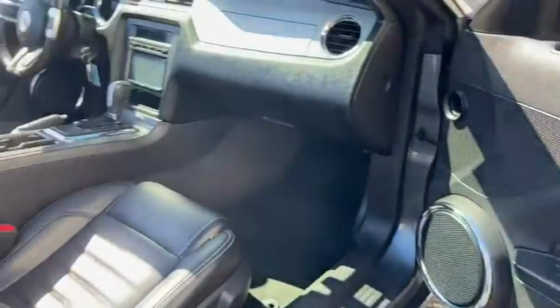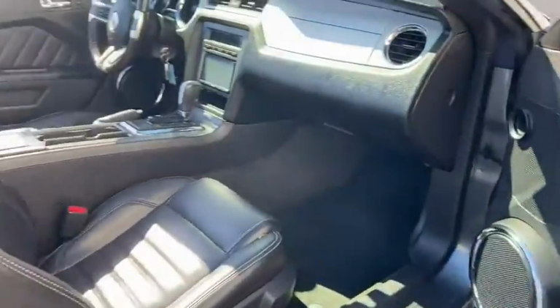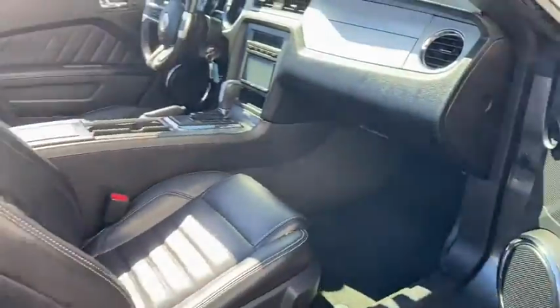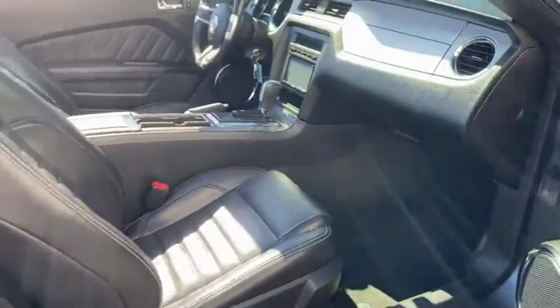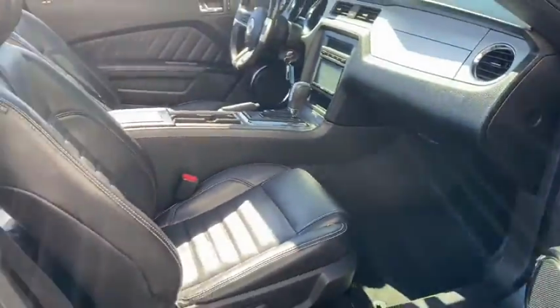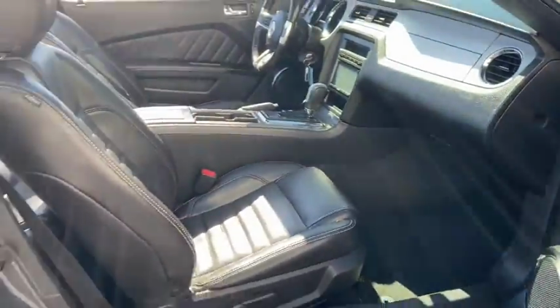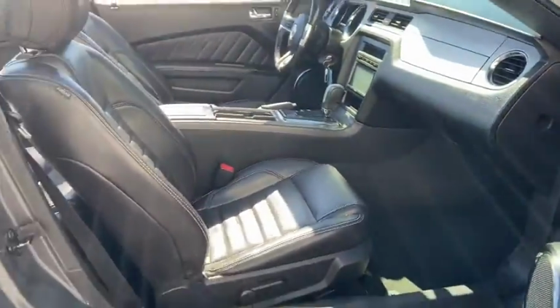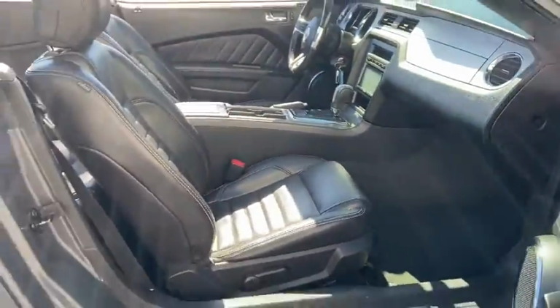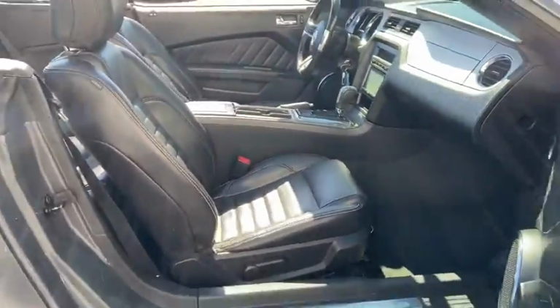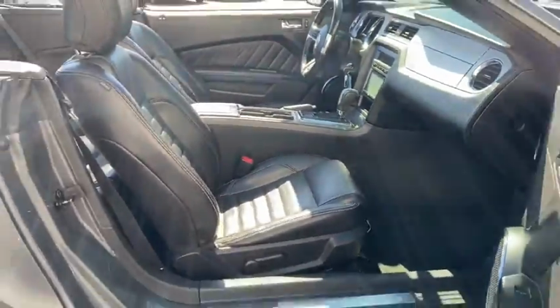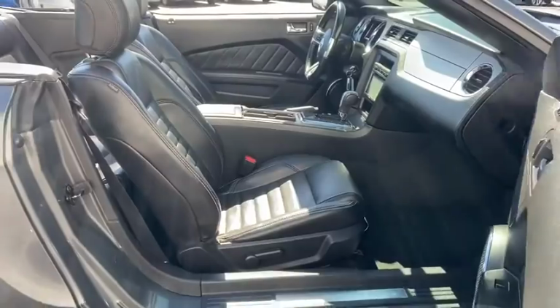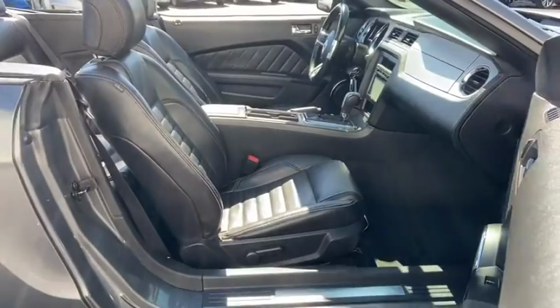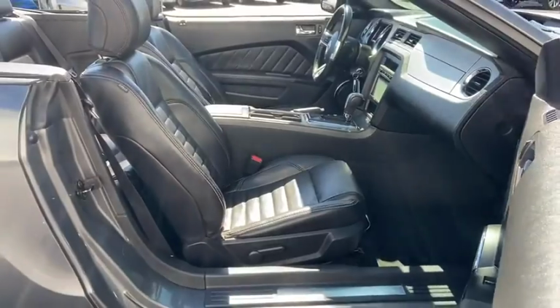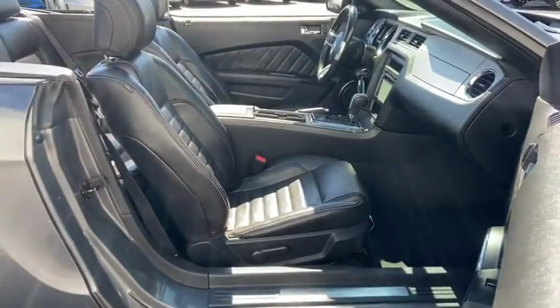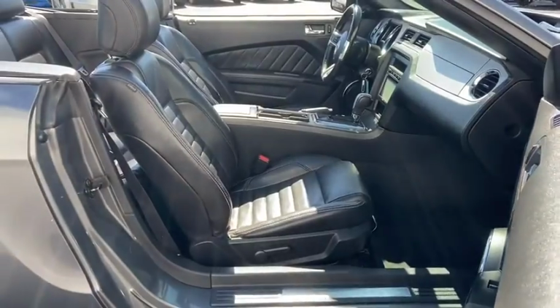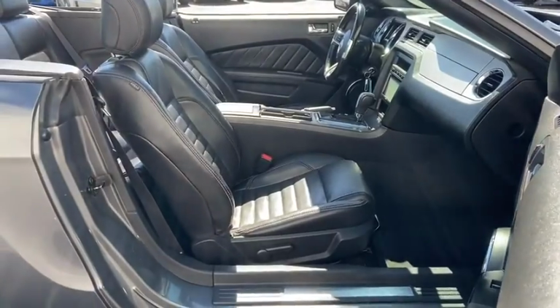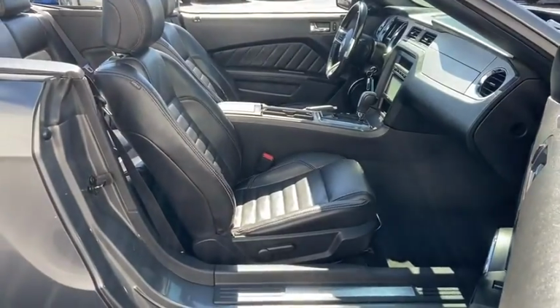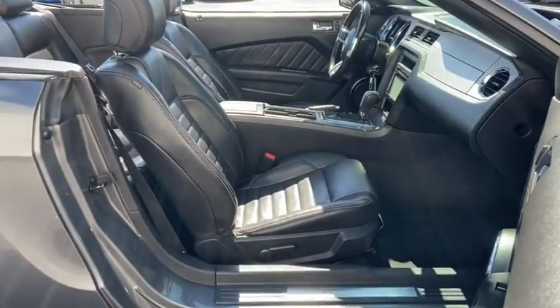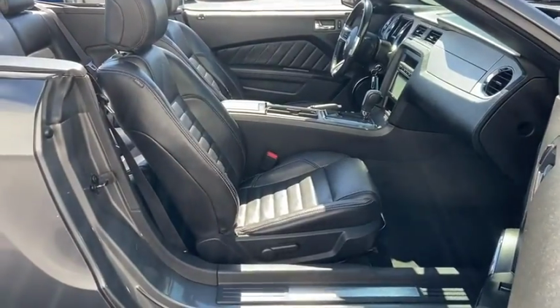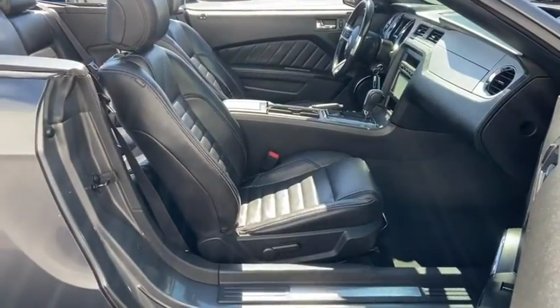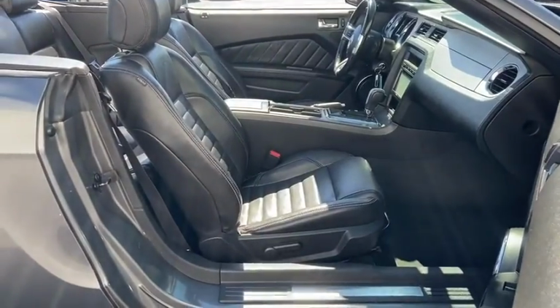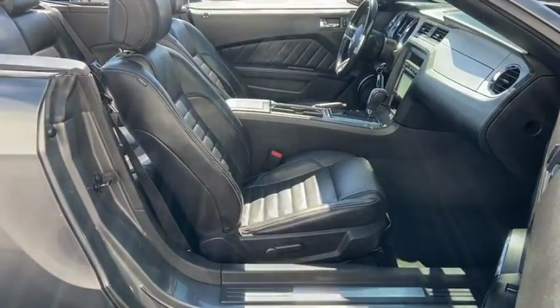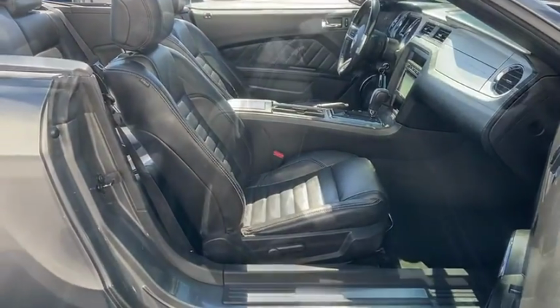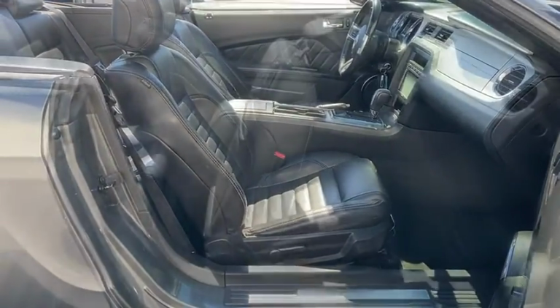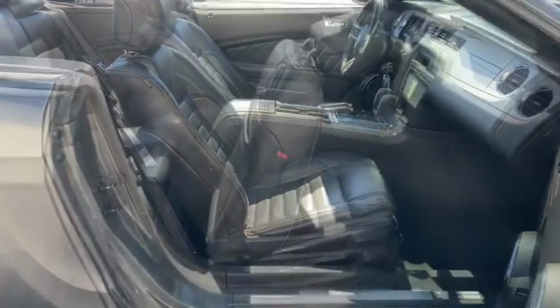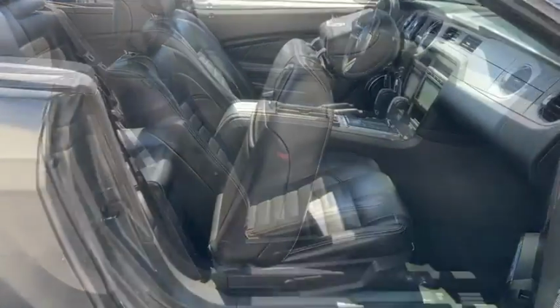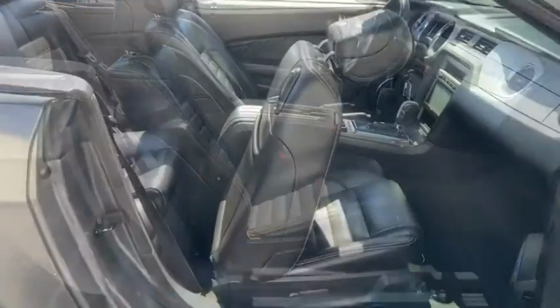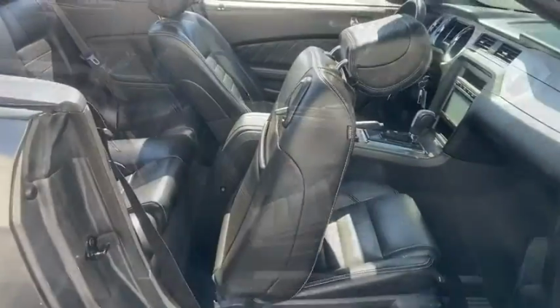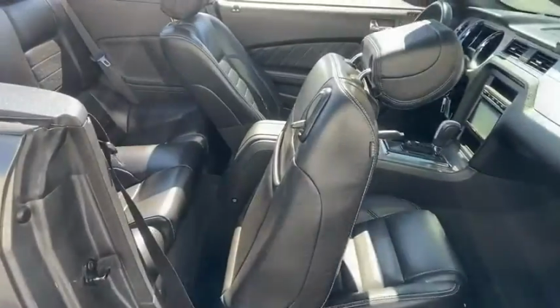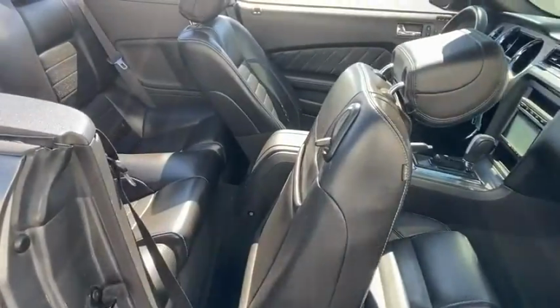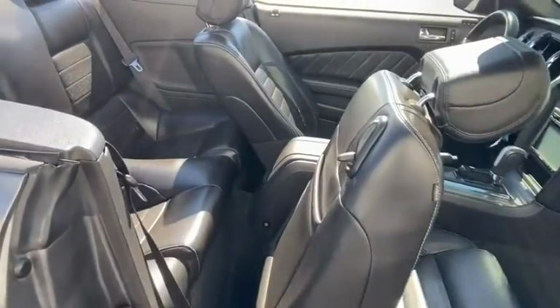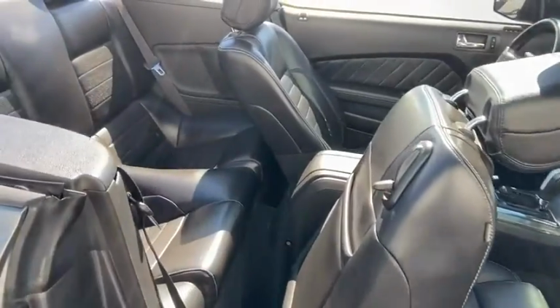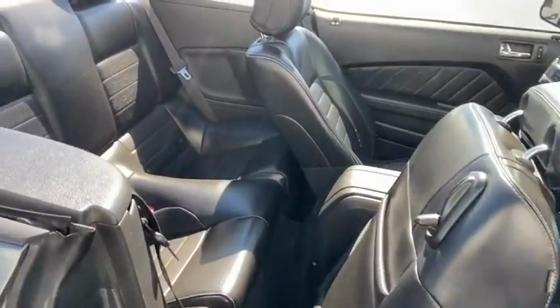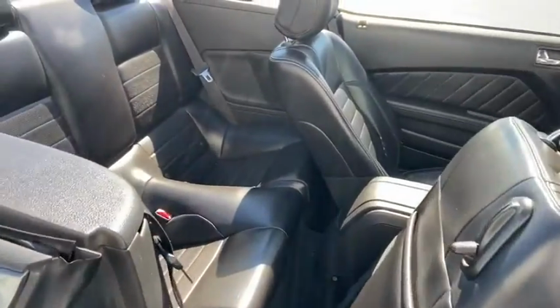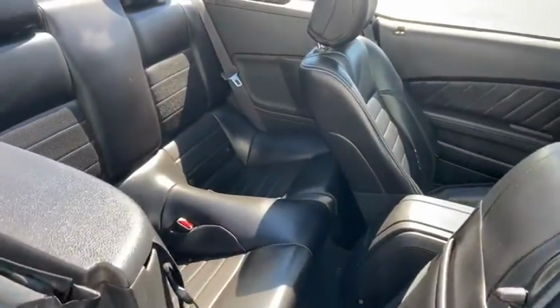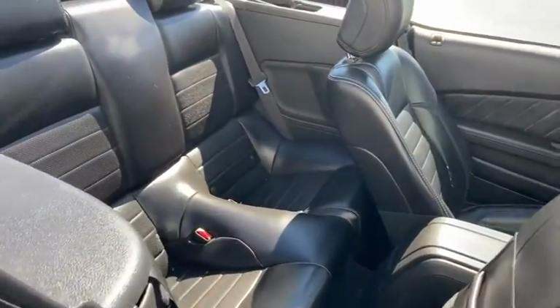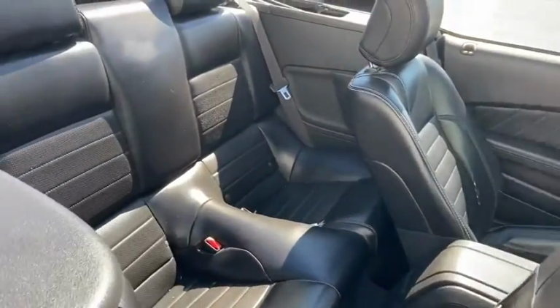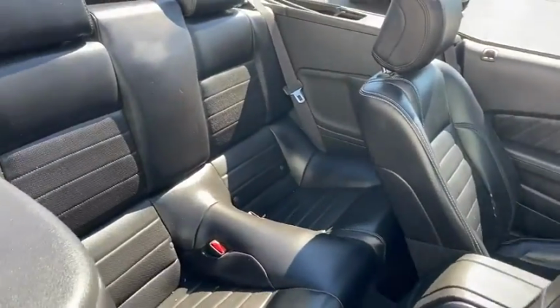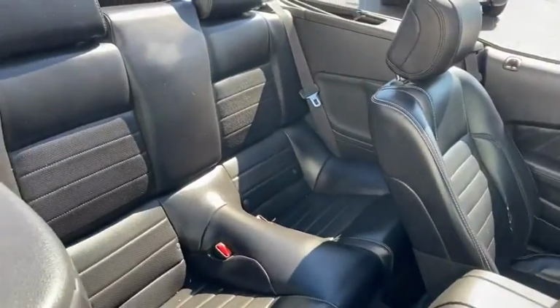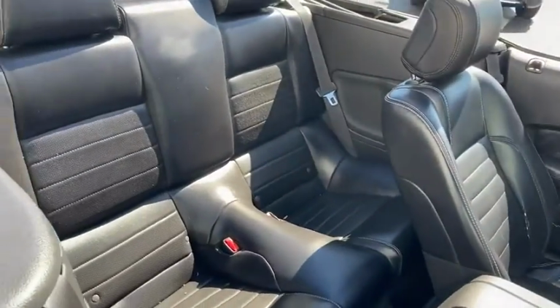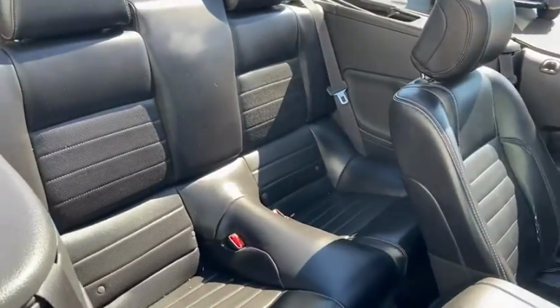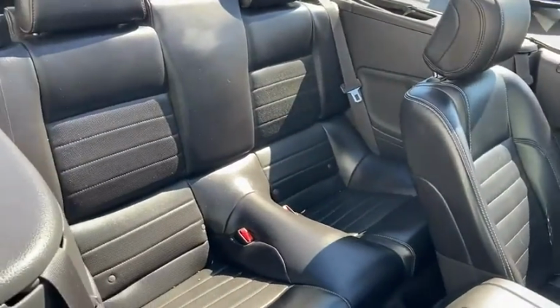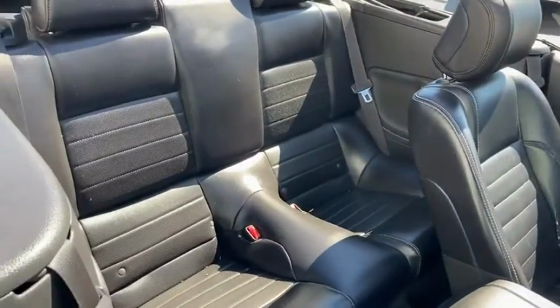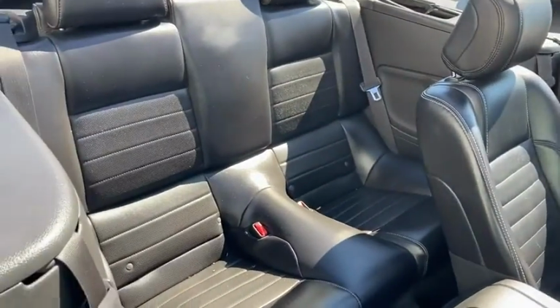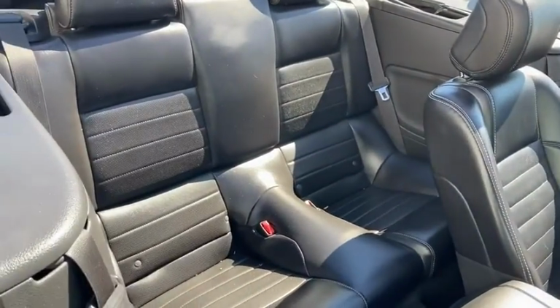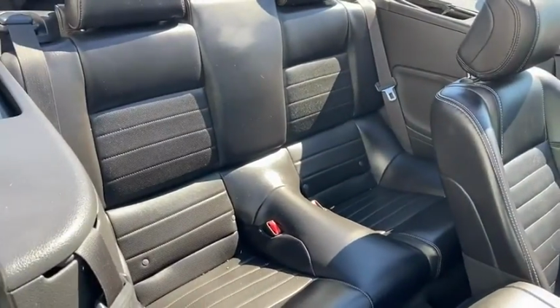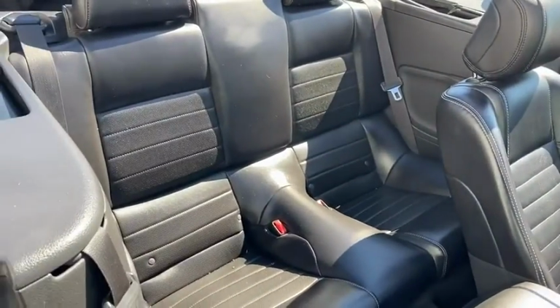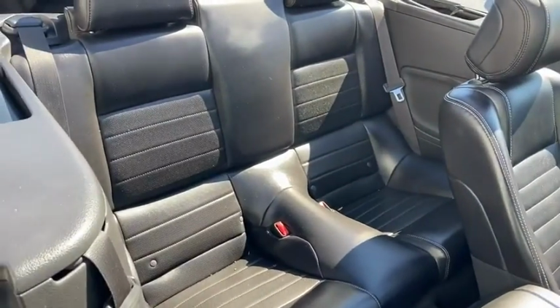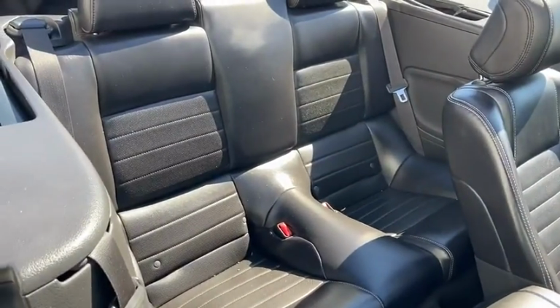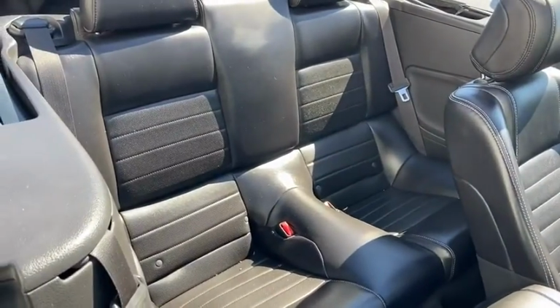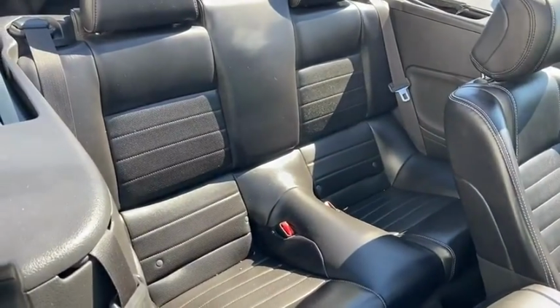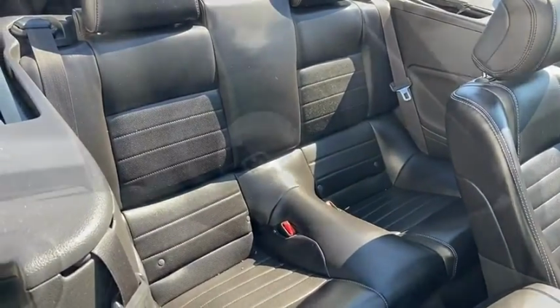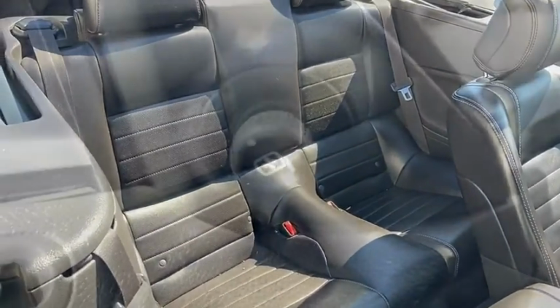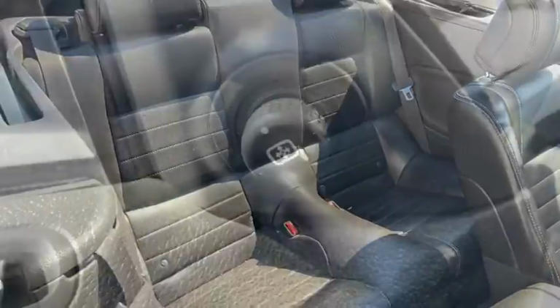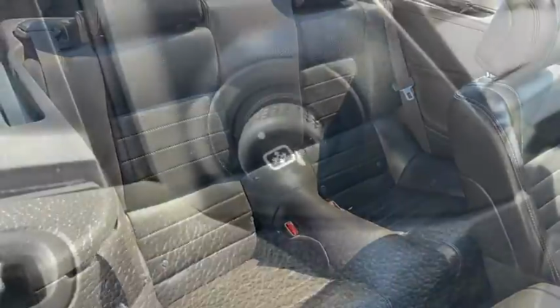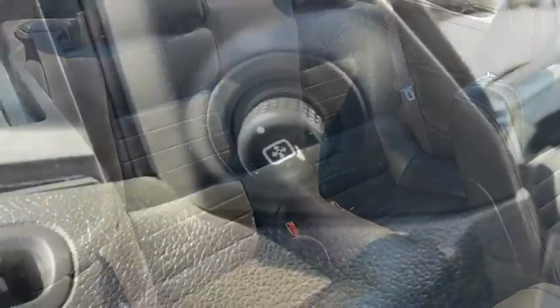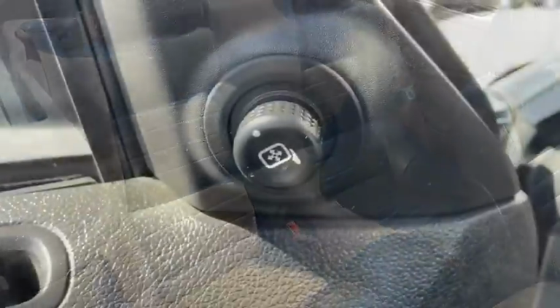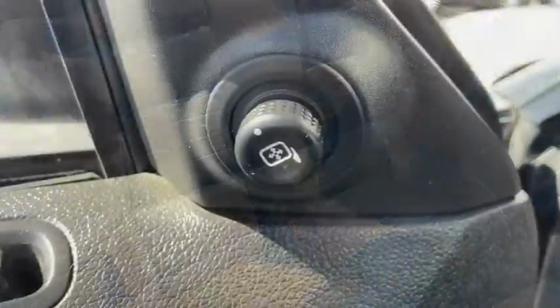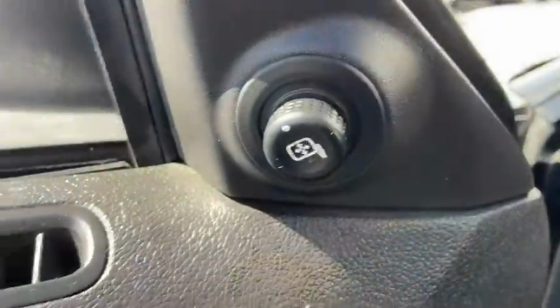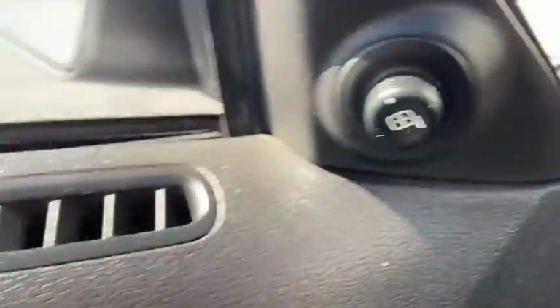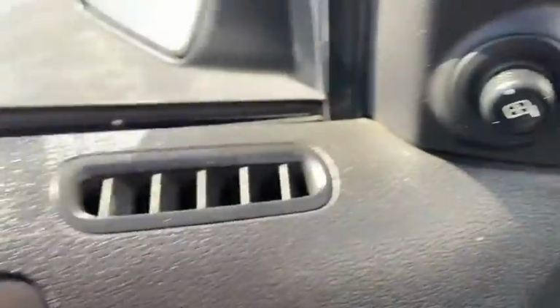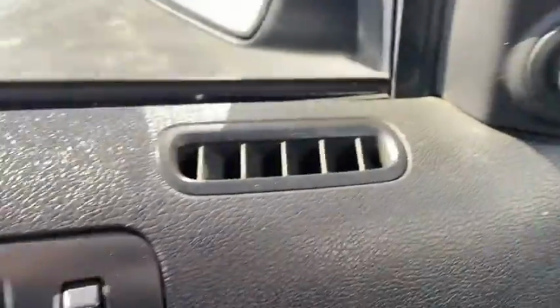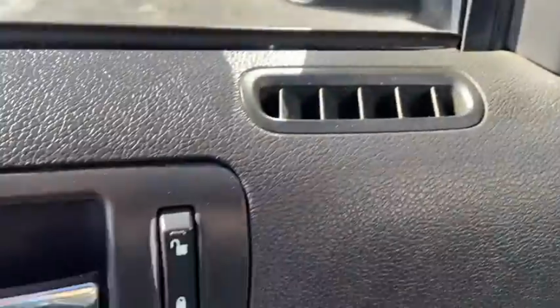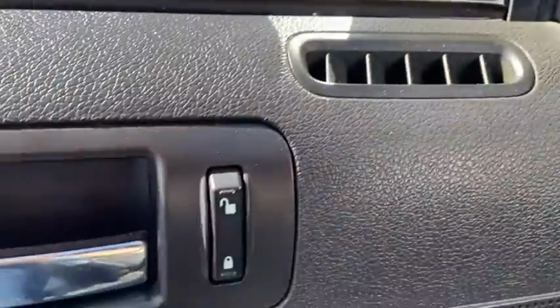Power rear window sunshade. This beauty is sure to make you the talk of the neighborhood, so call or drop in for a test drive today.